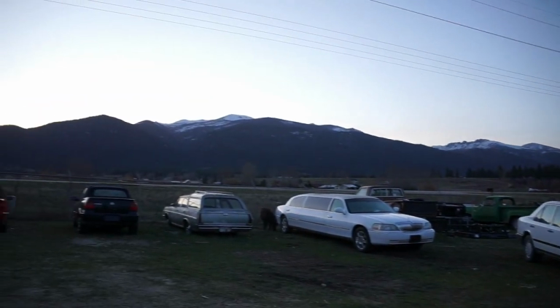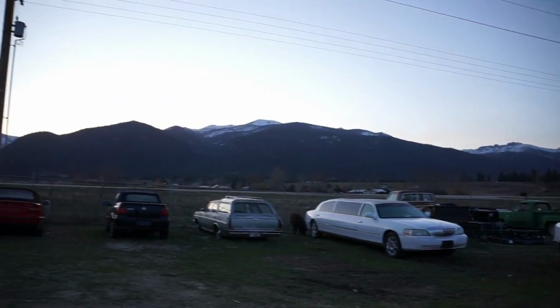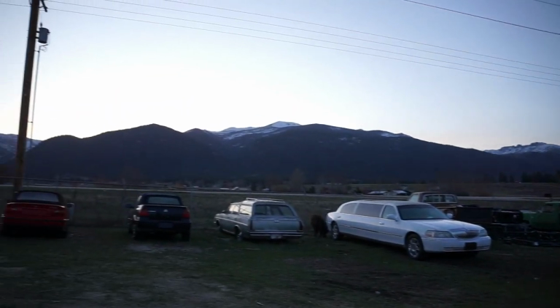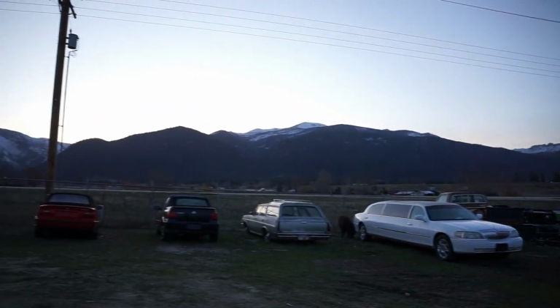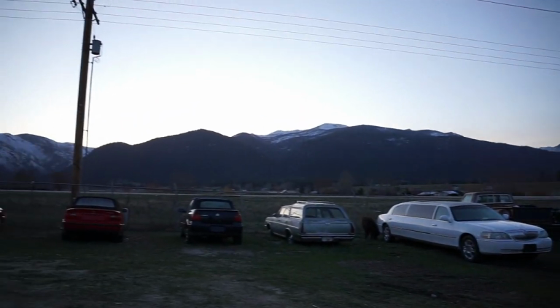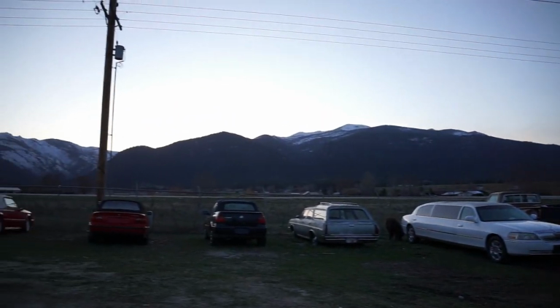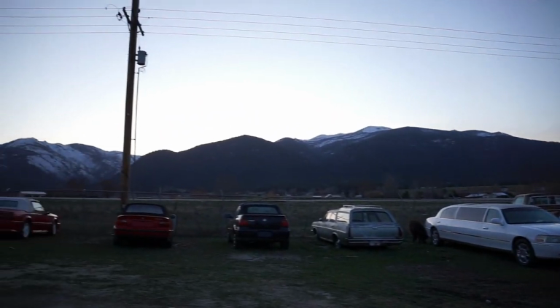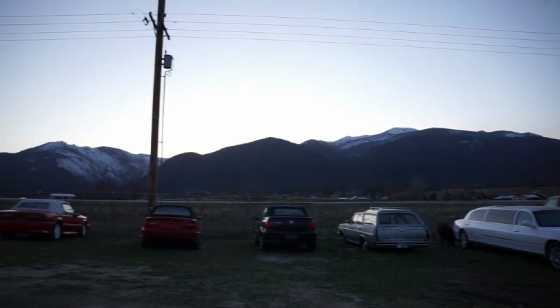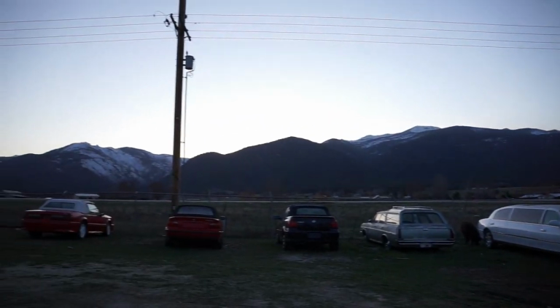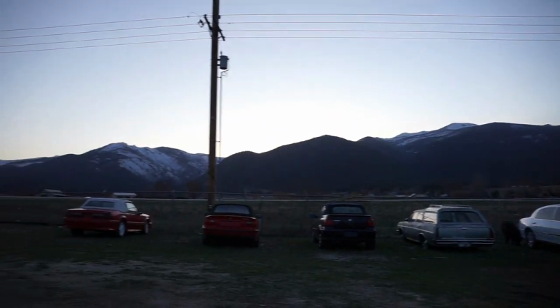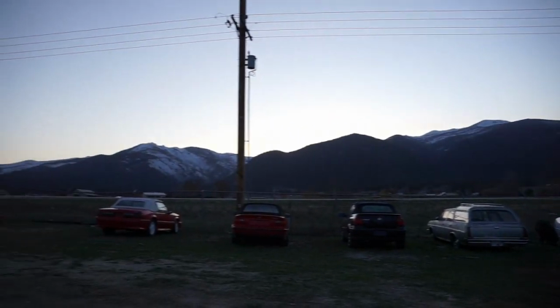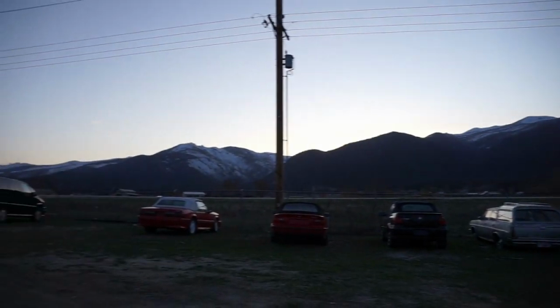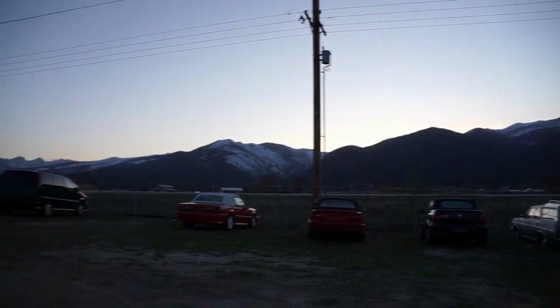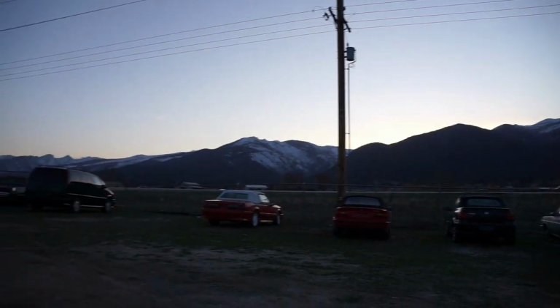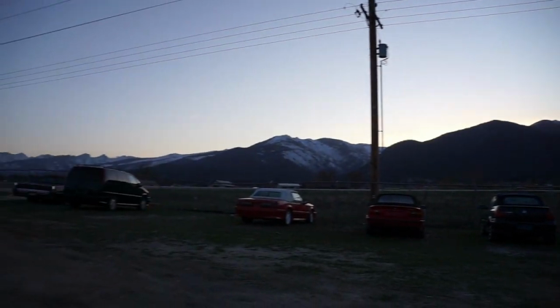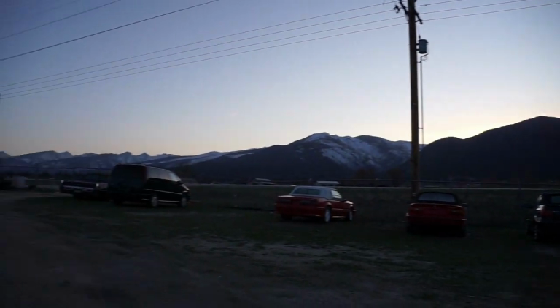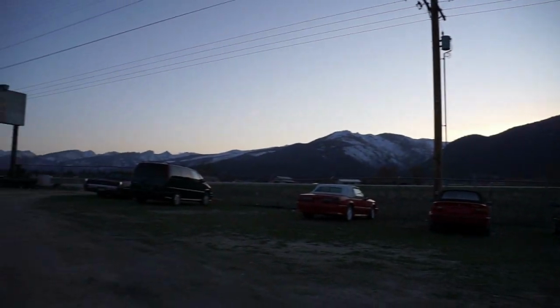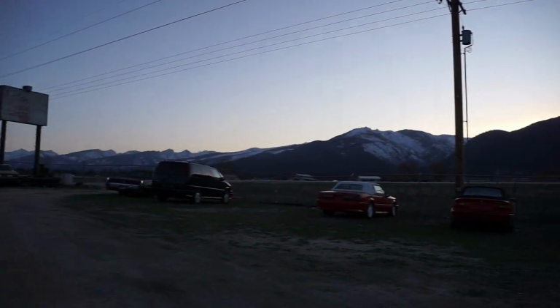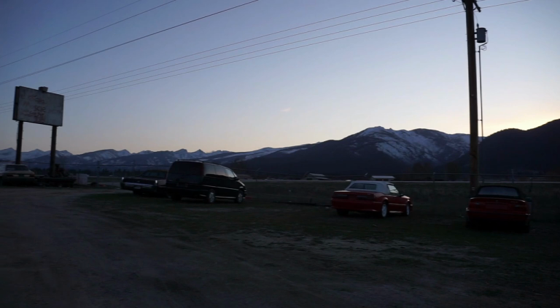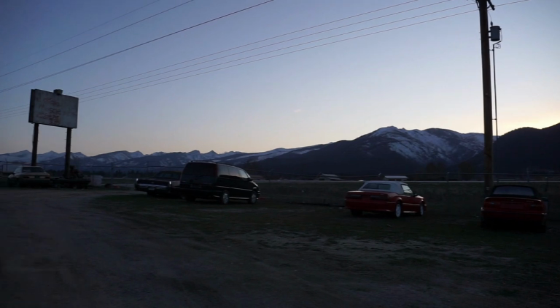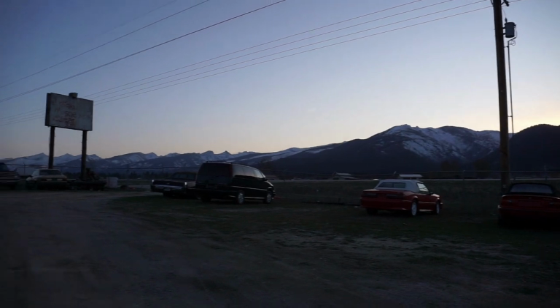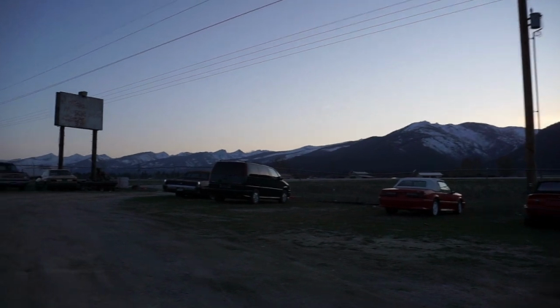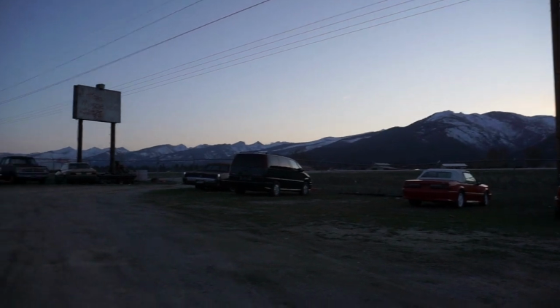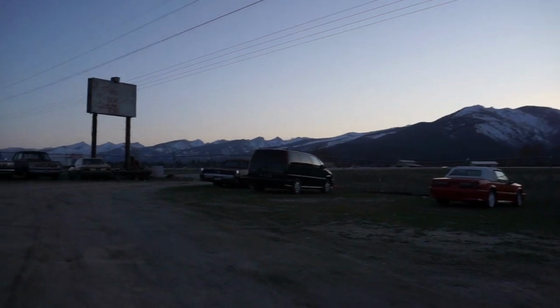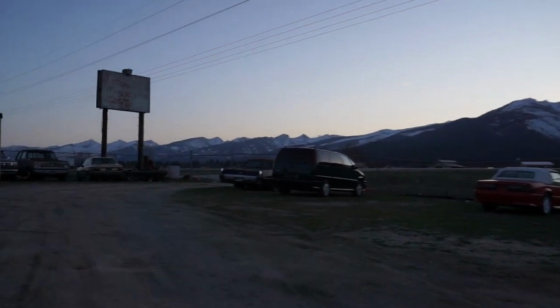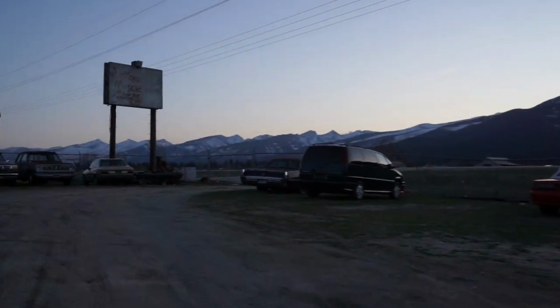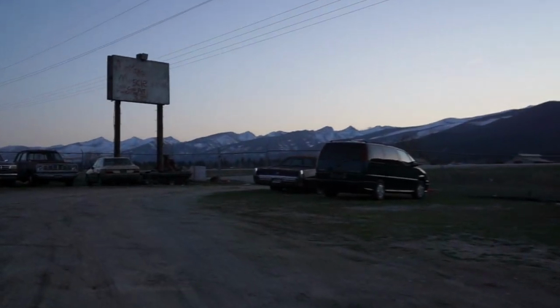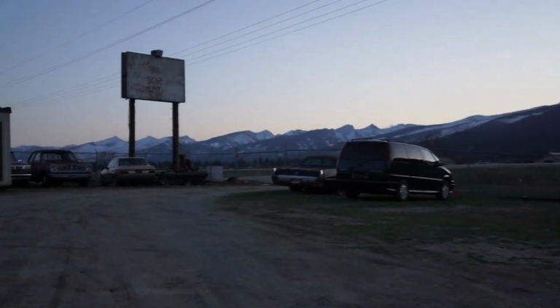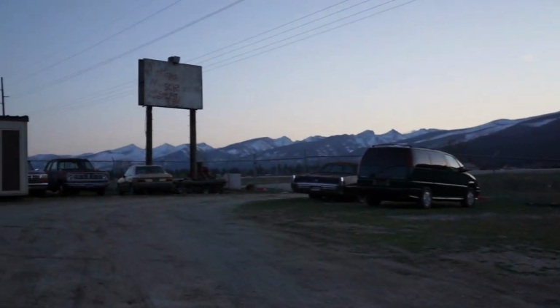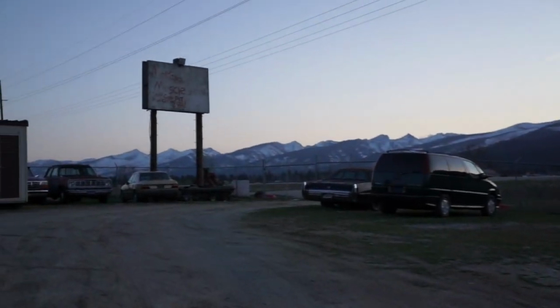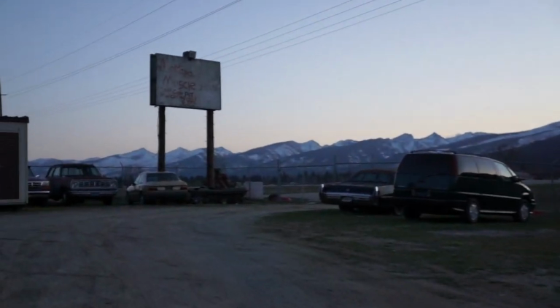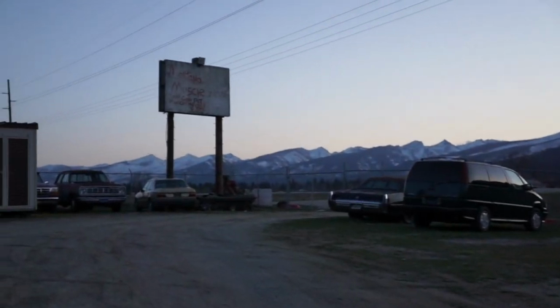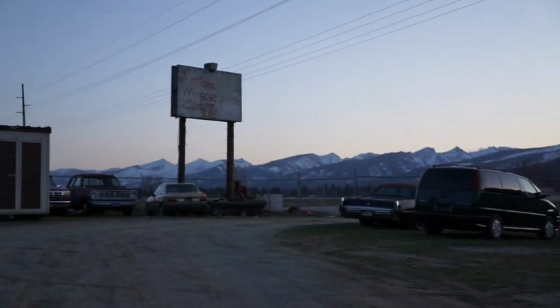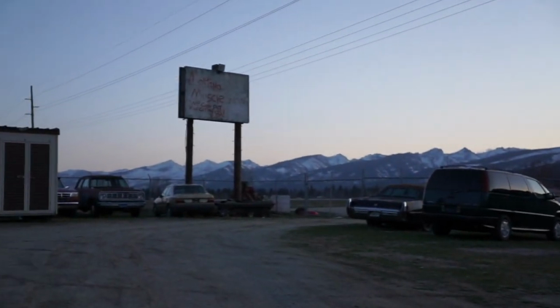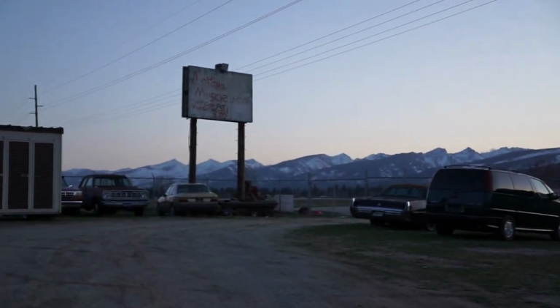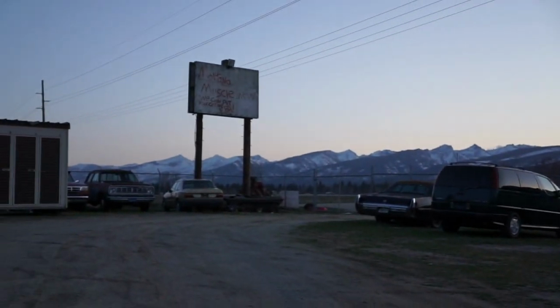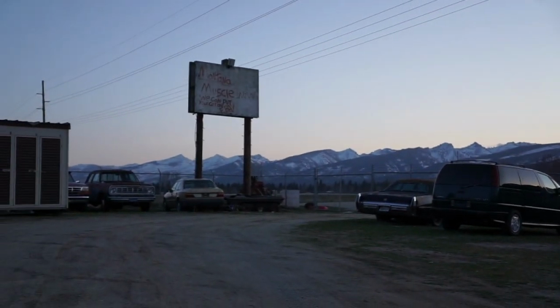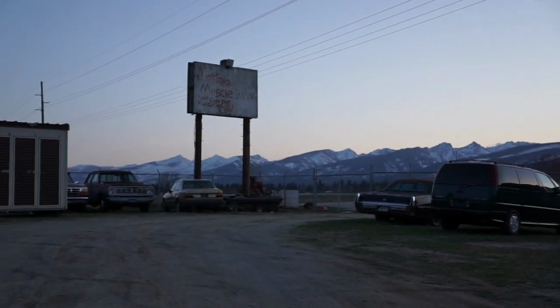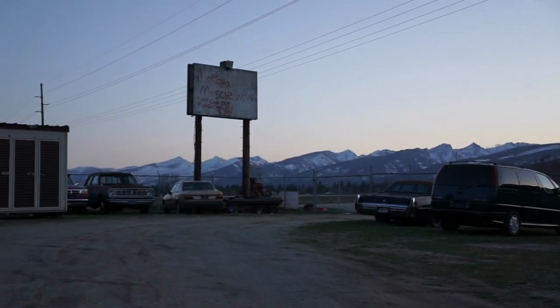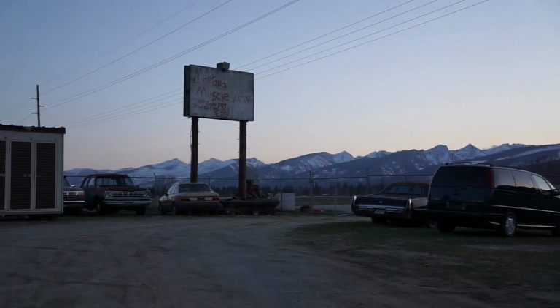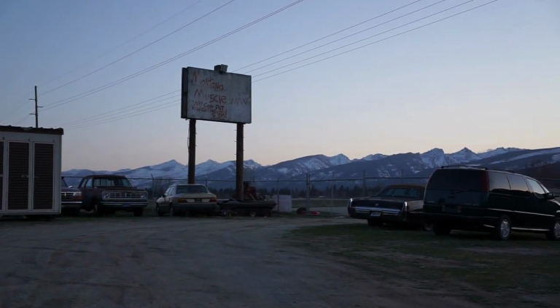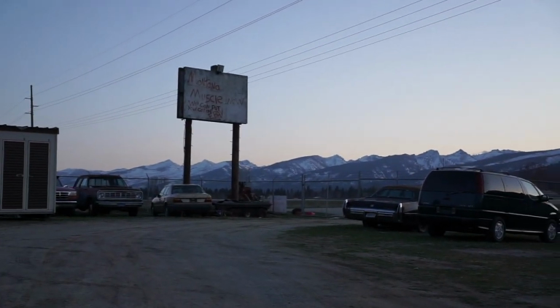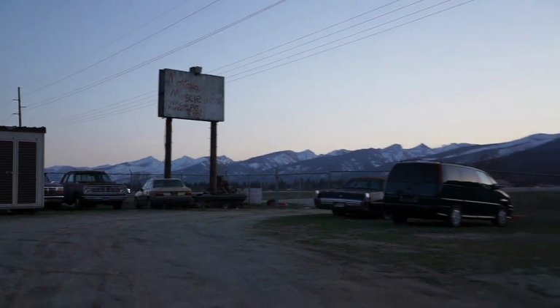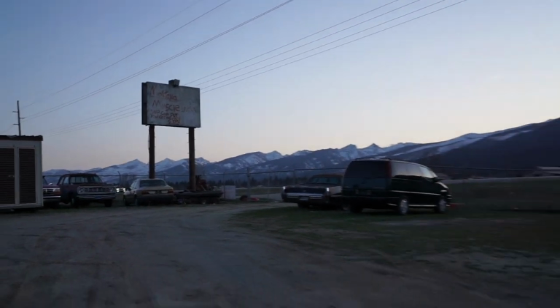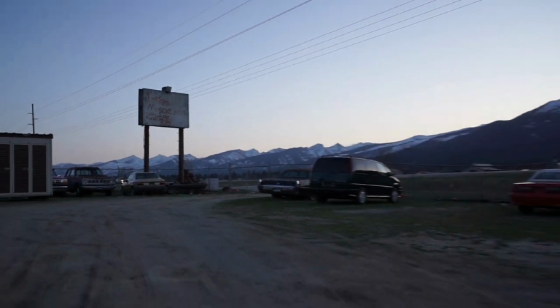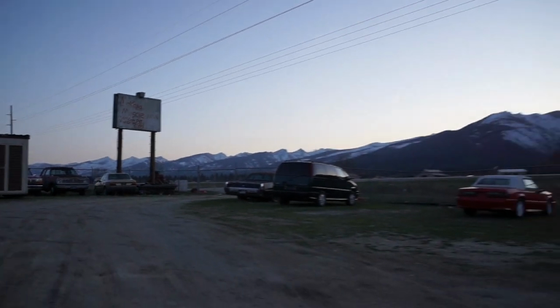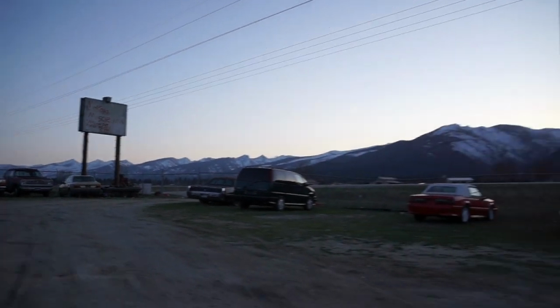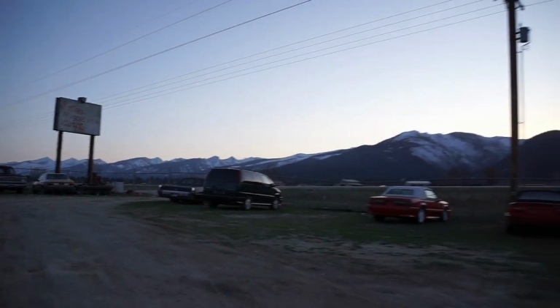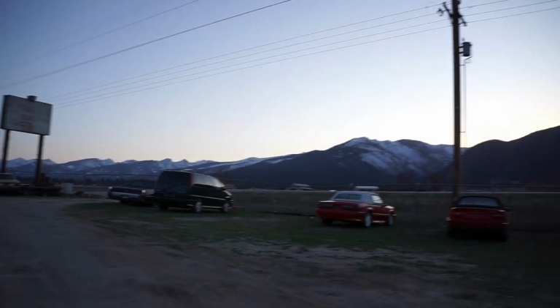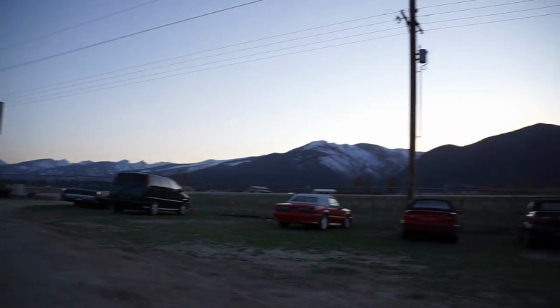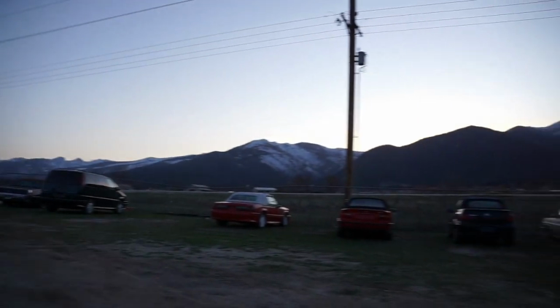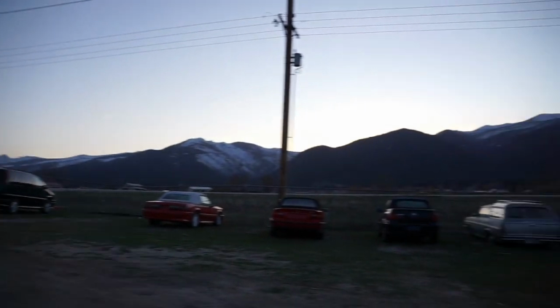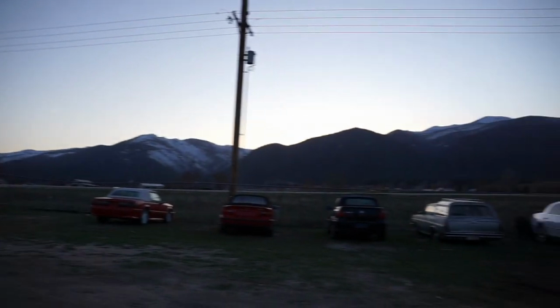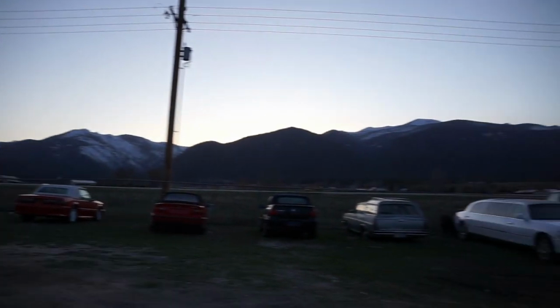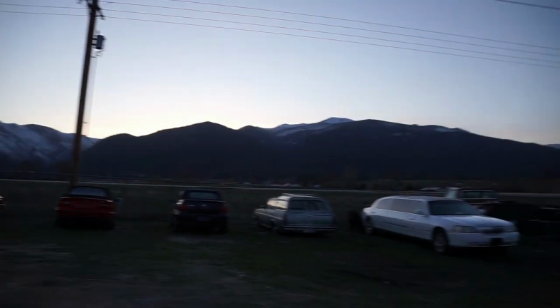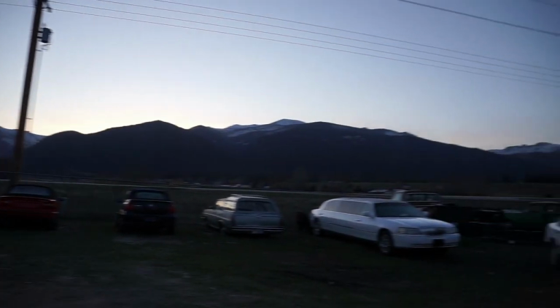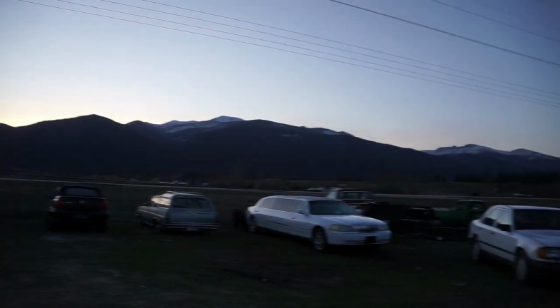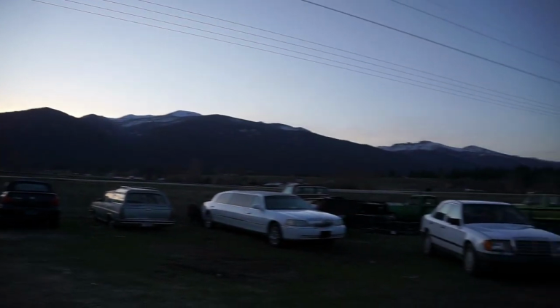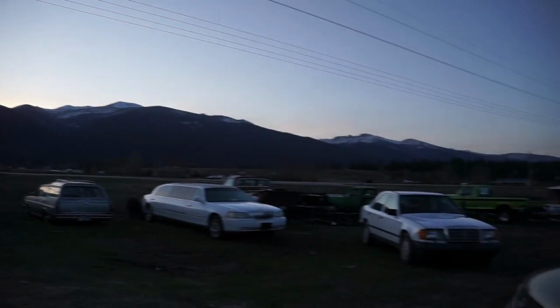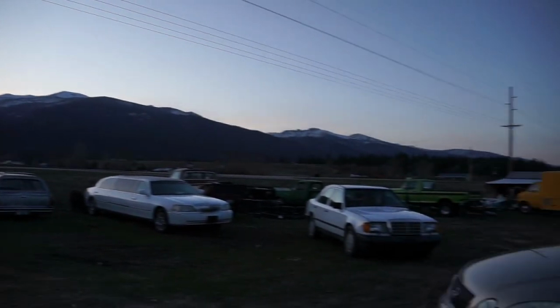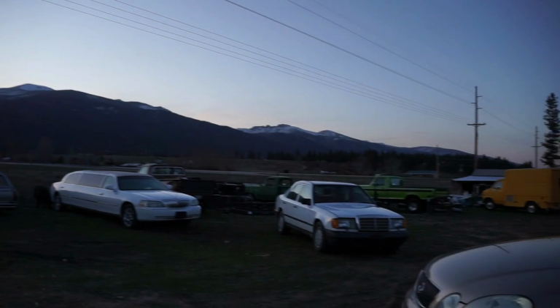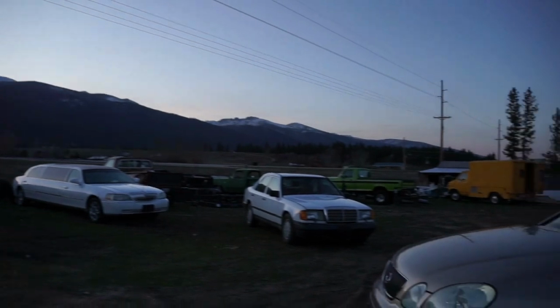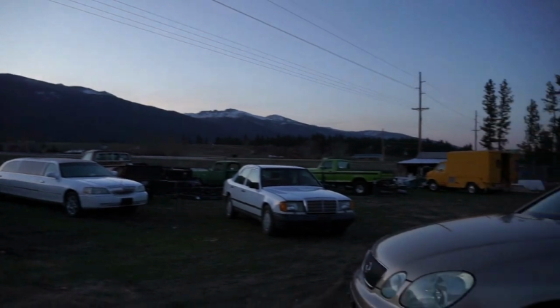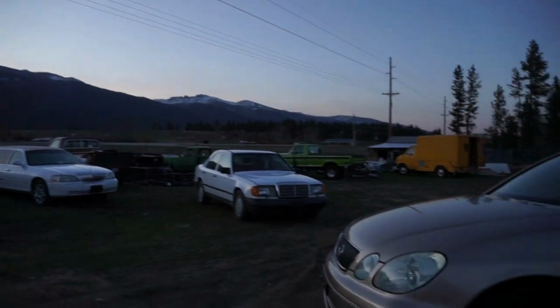Absolutely gorgeous night out here. Lights are going to kick on in a second. Gee-haw — thanks for watching, we'll talk to you.